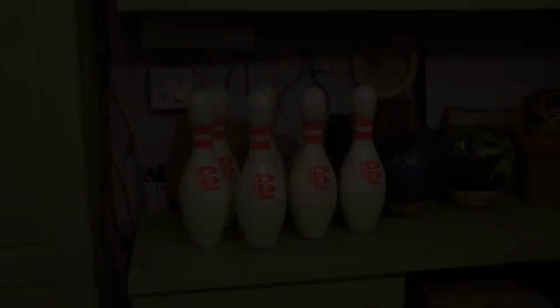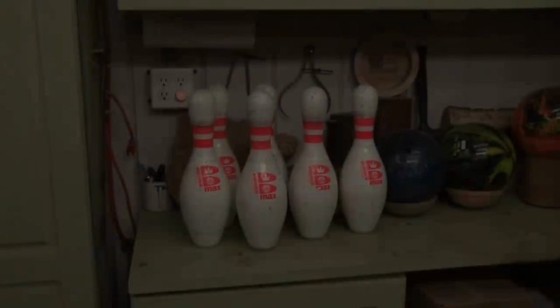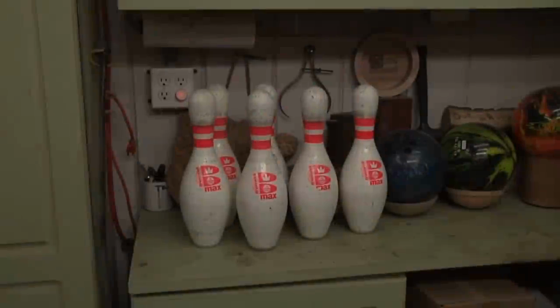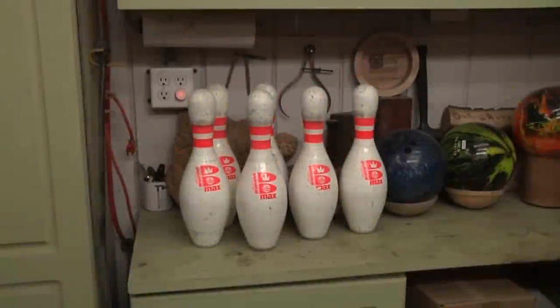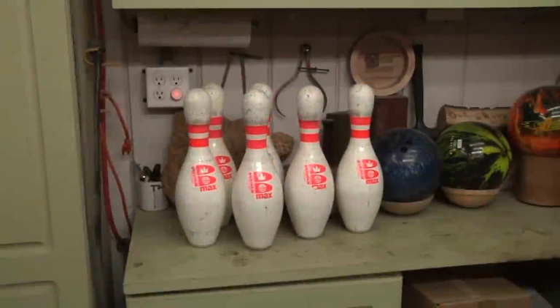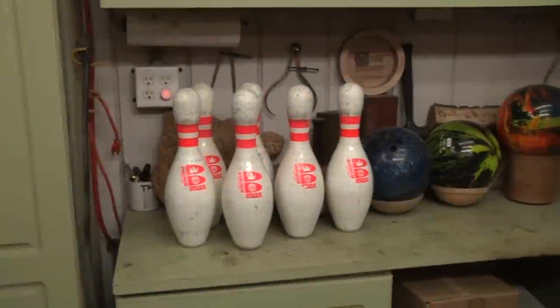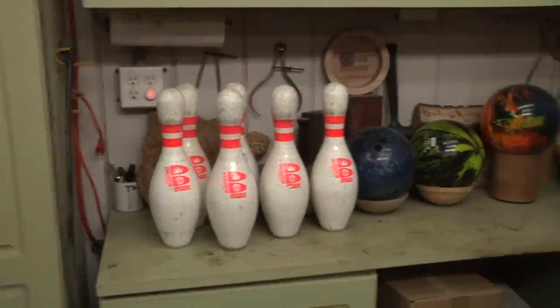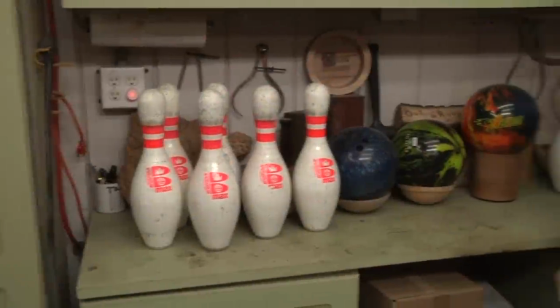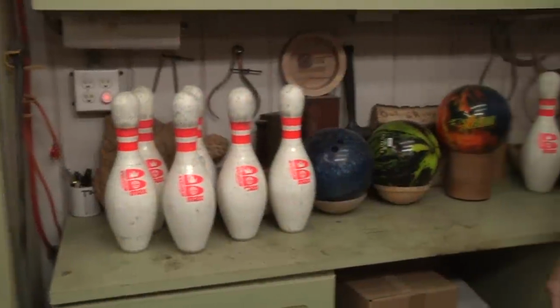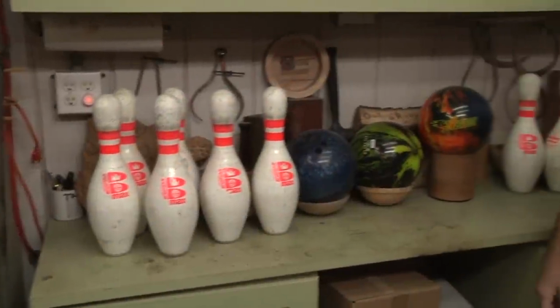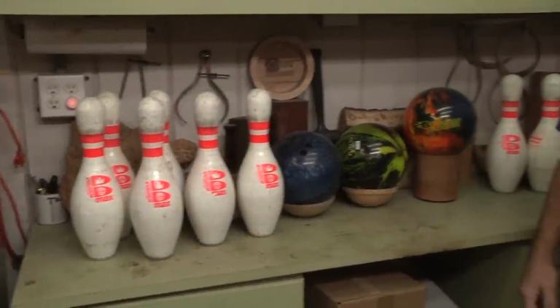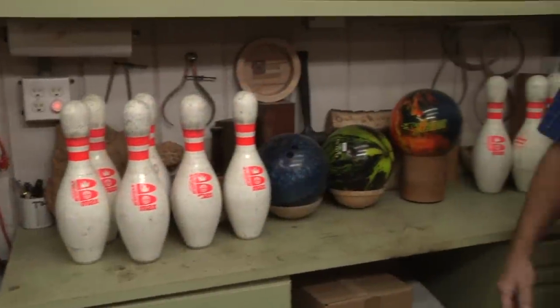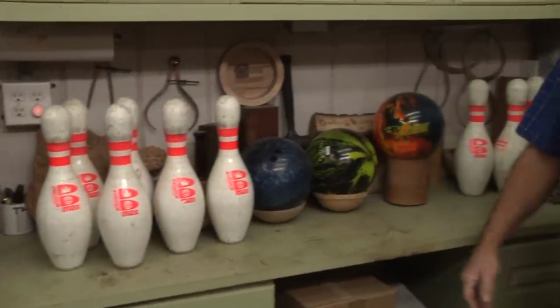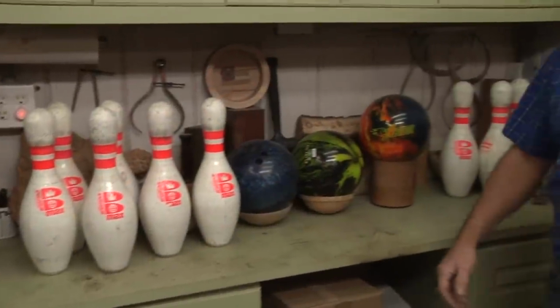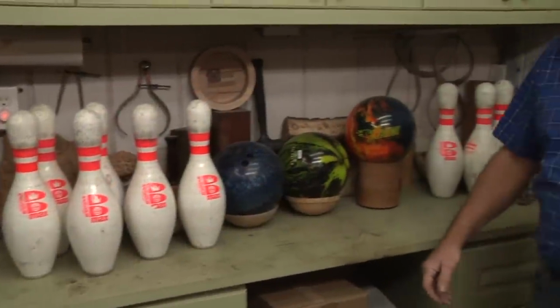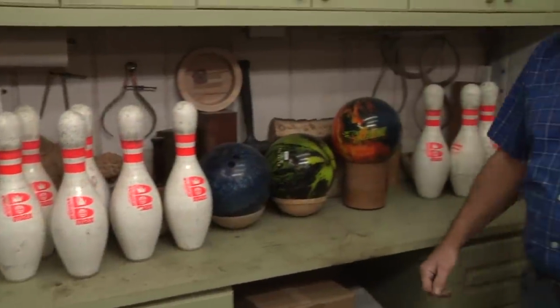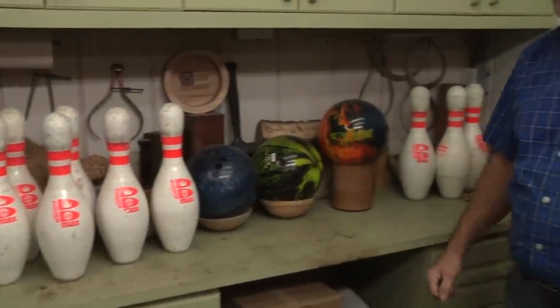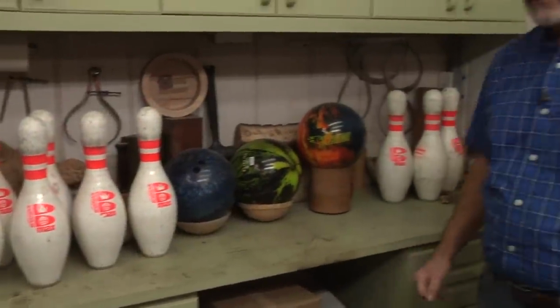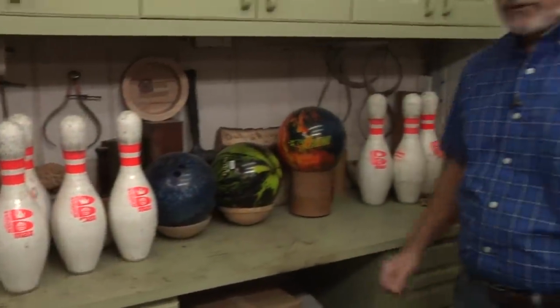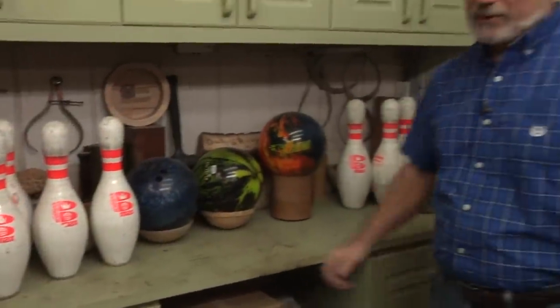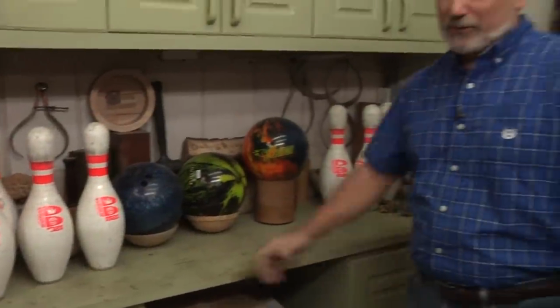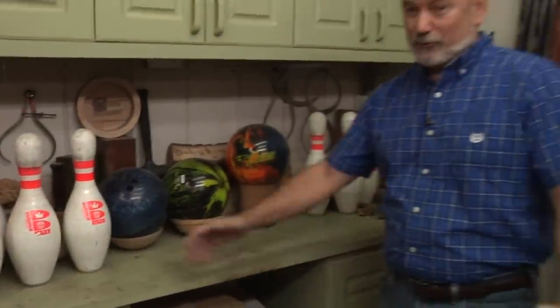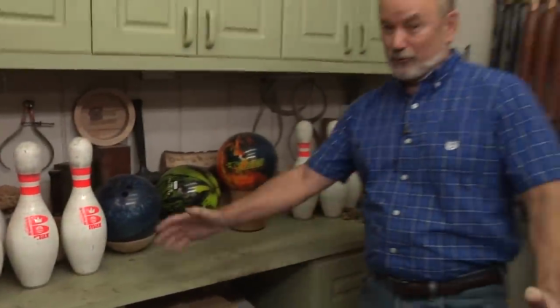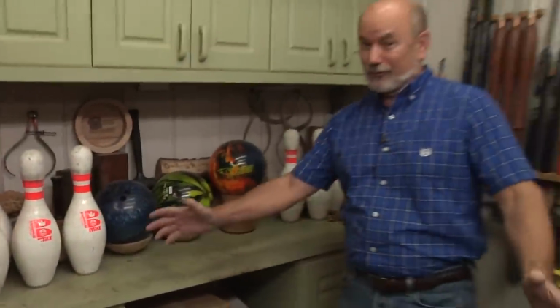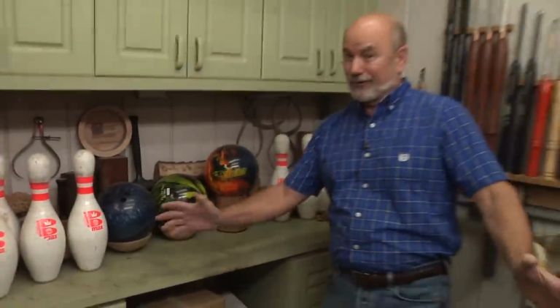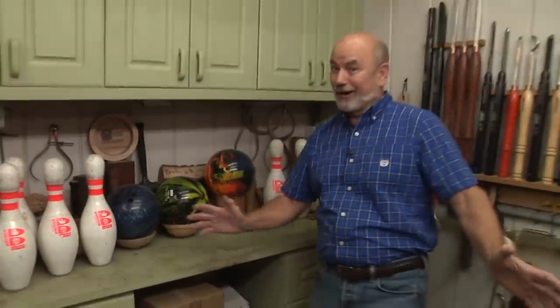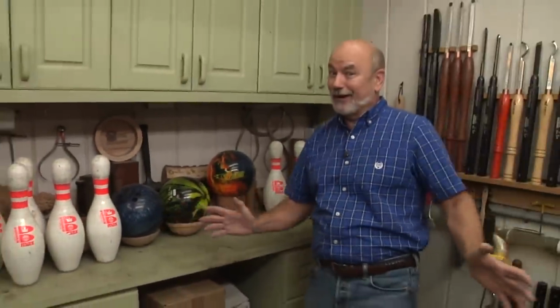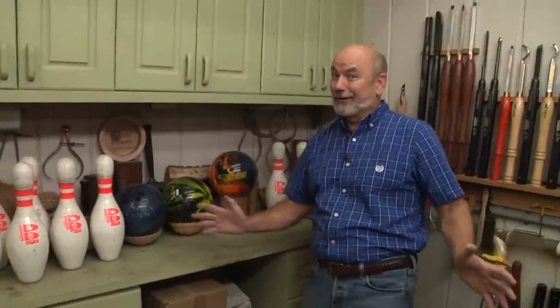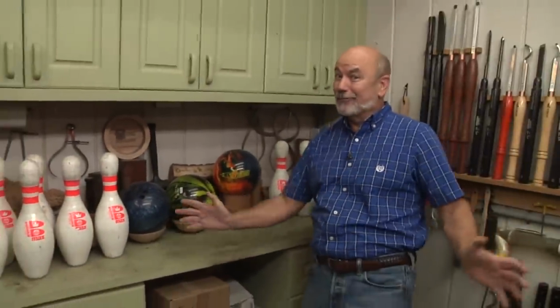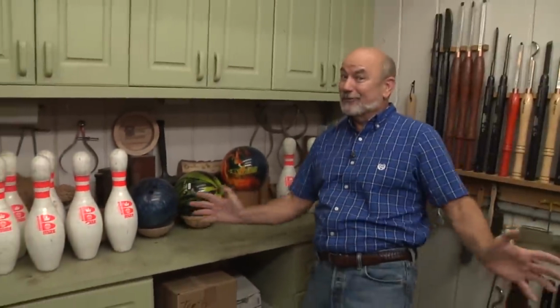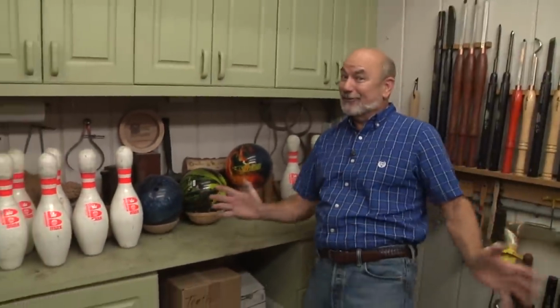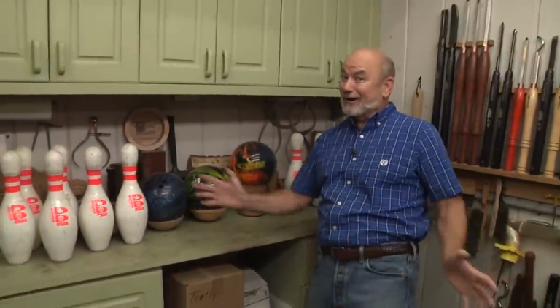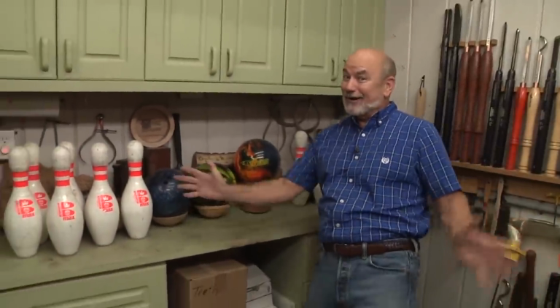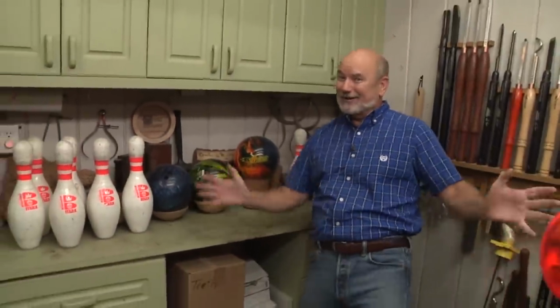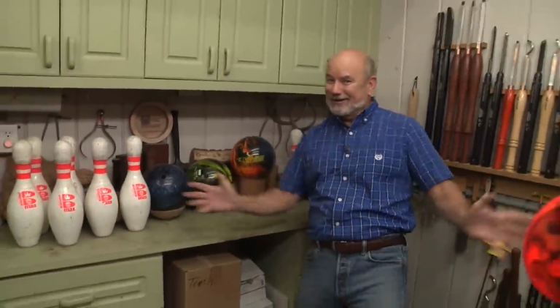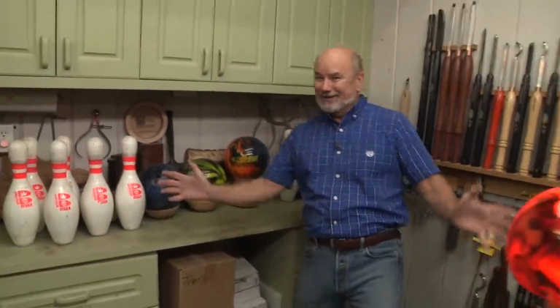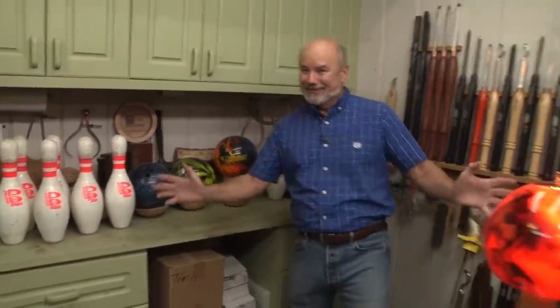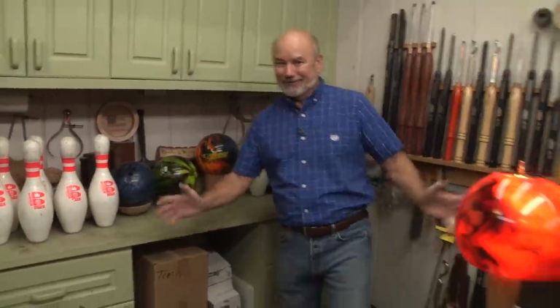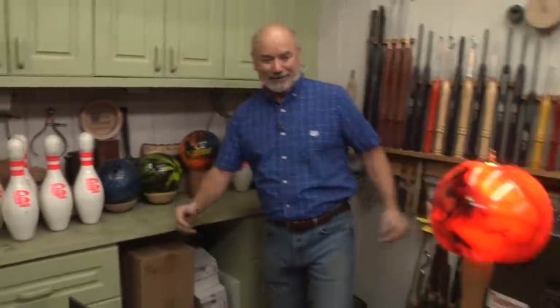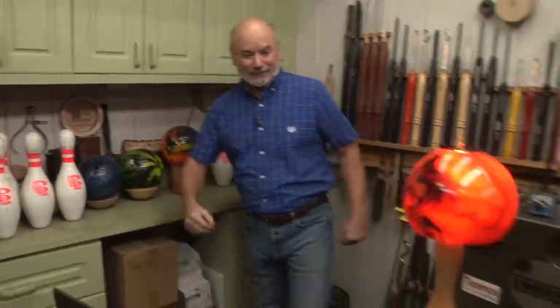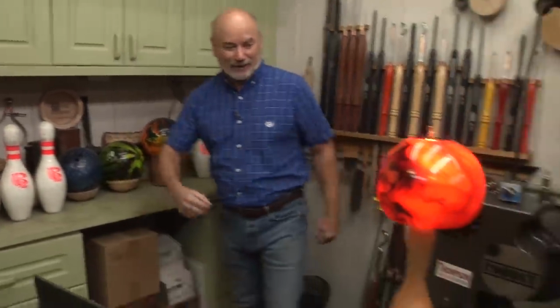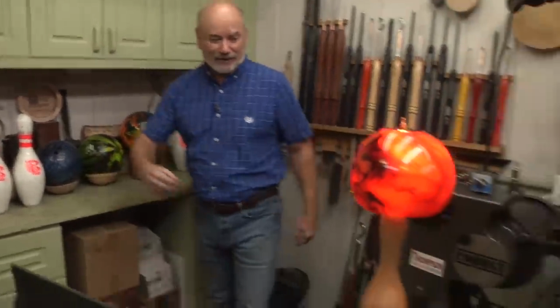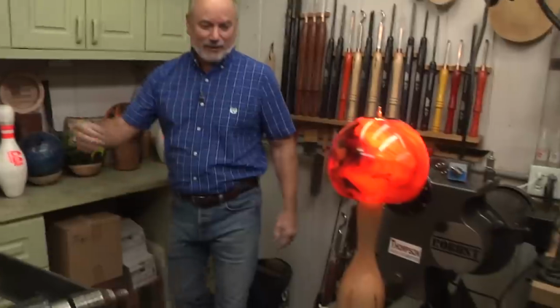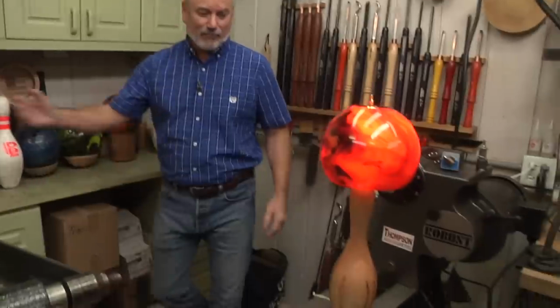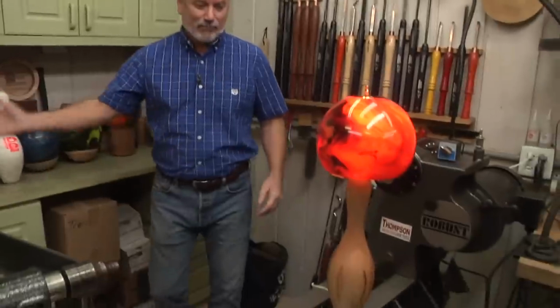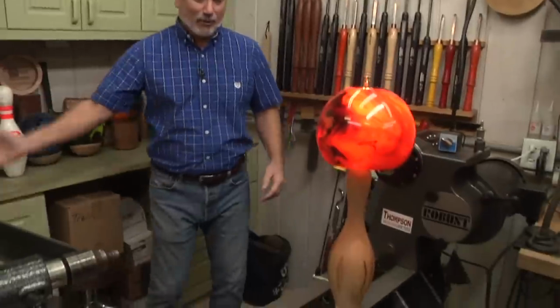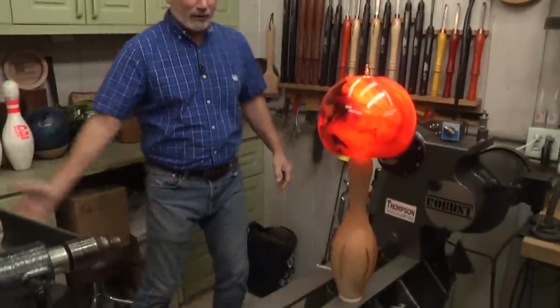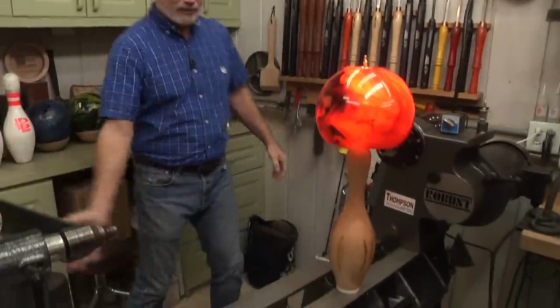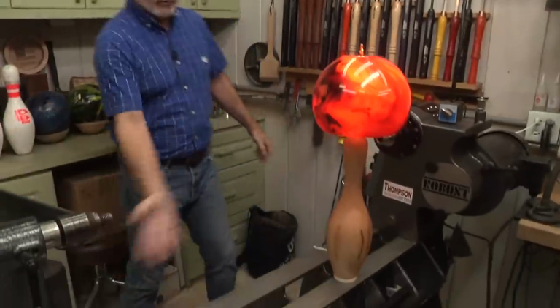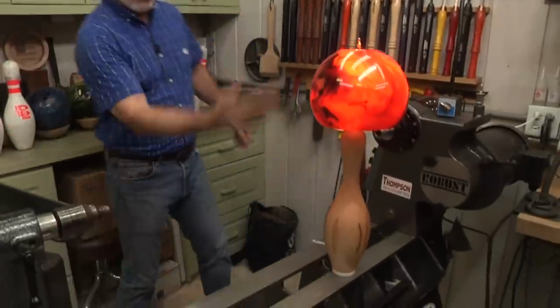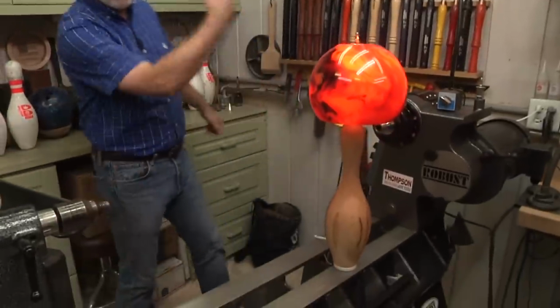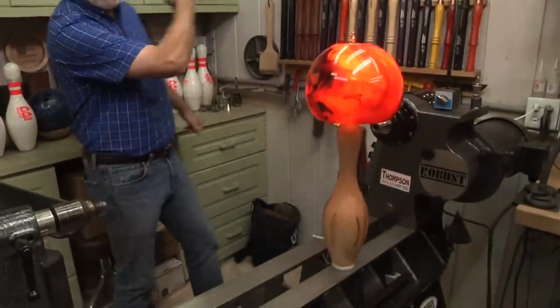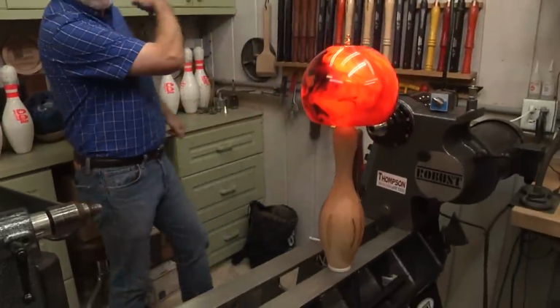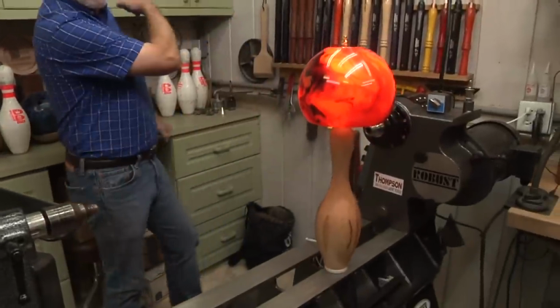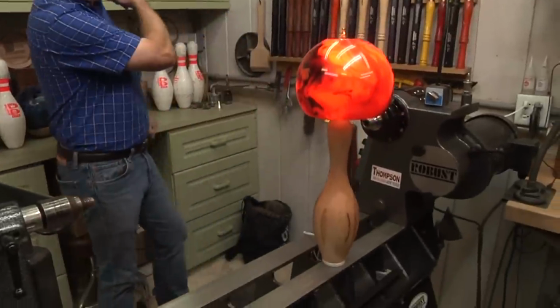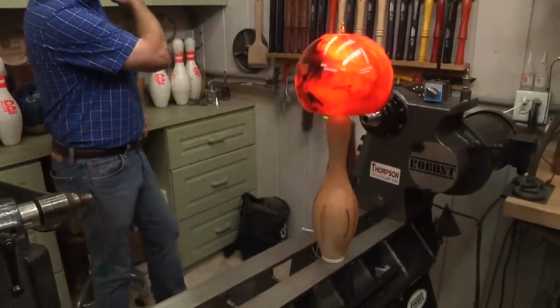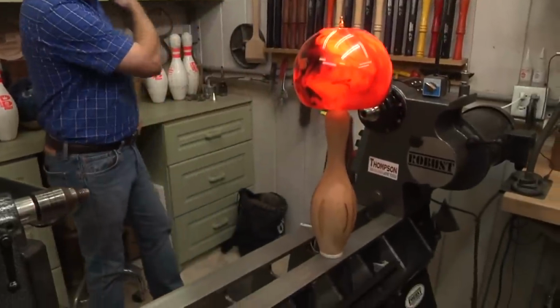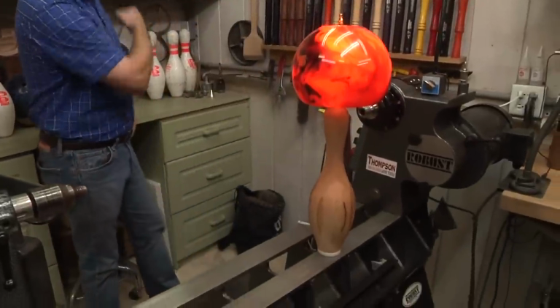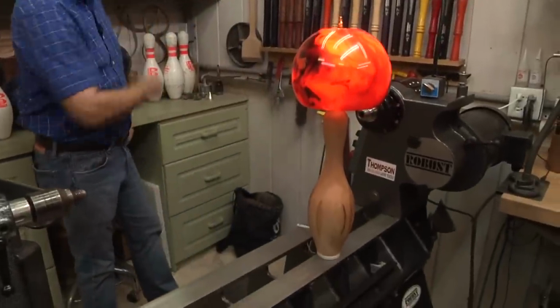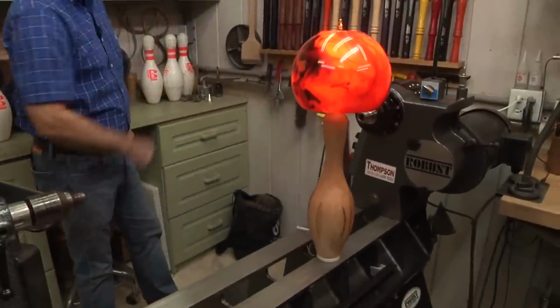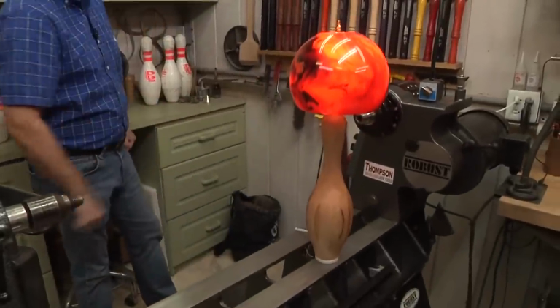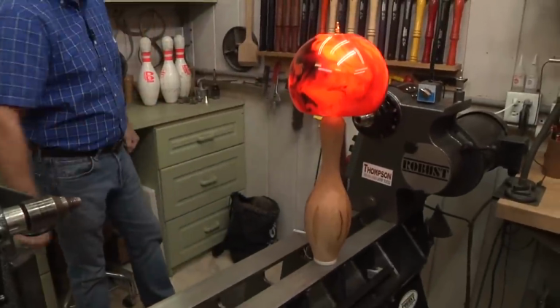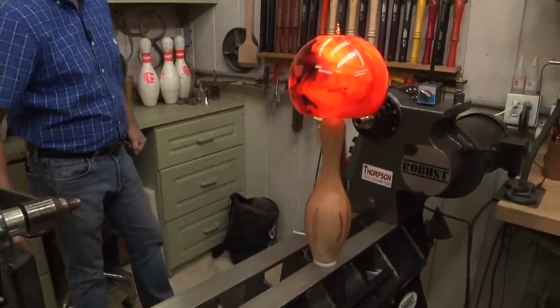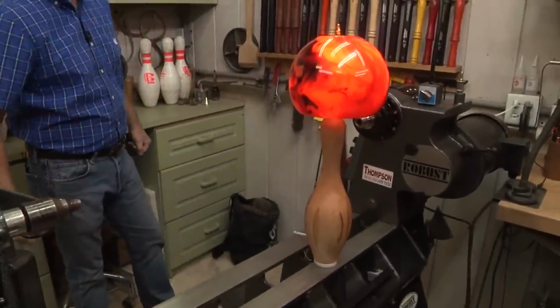Today on Woodturning, we've got a project that's going to be right up your alley. We're going to make a bowling ball and bowling pin lamp.